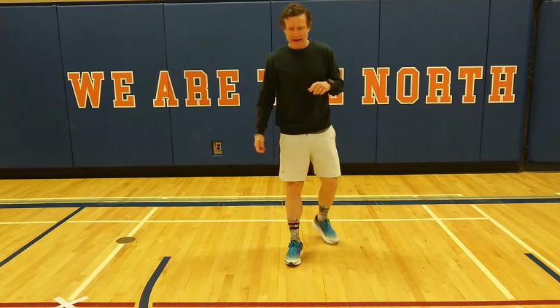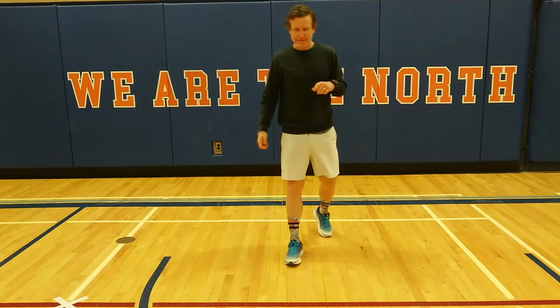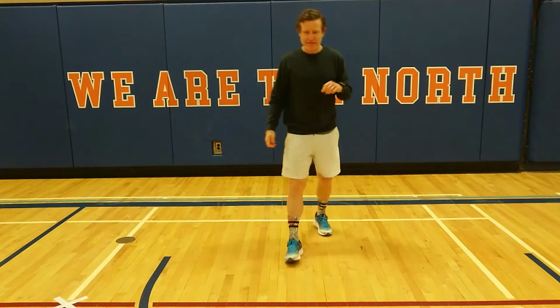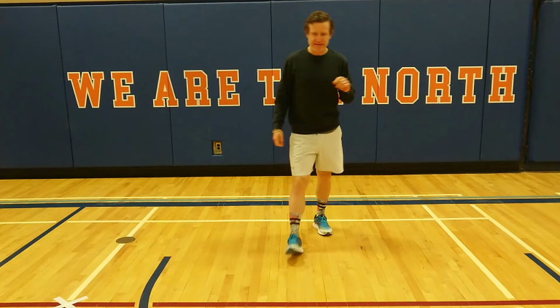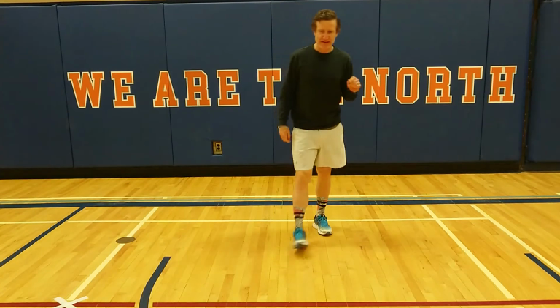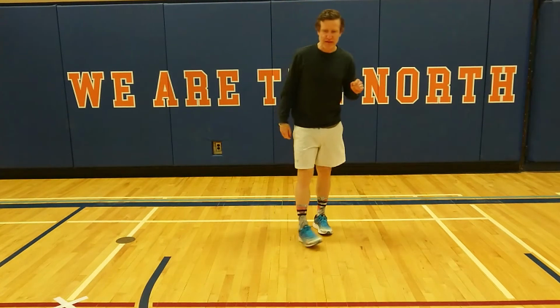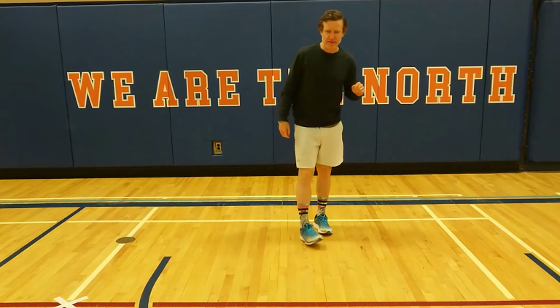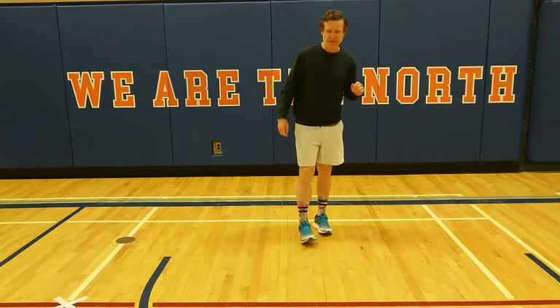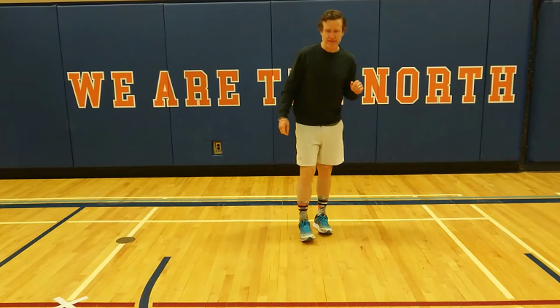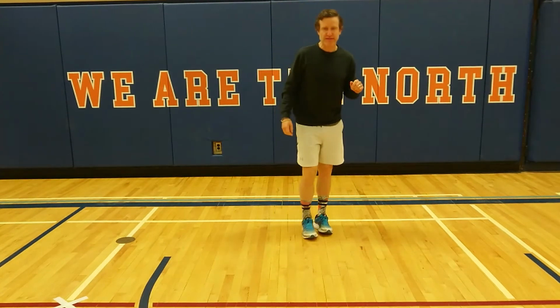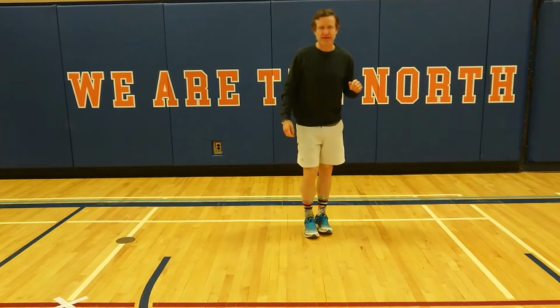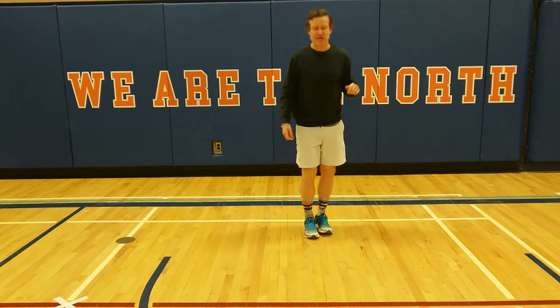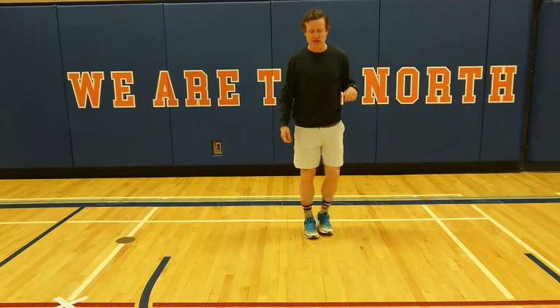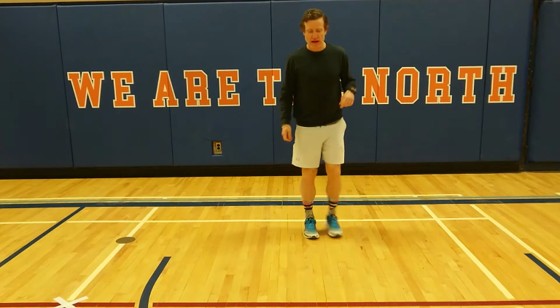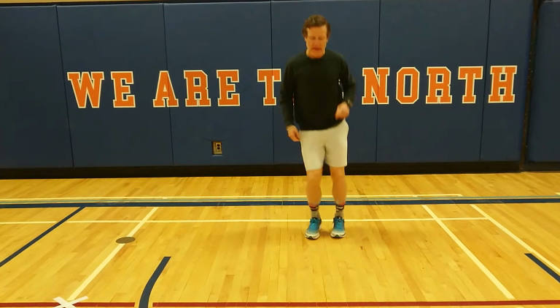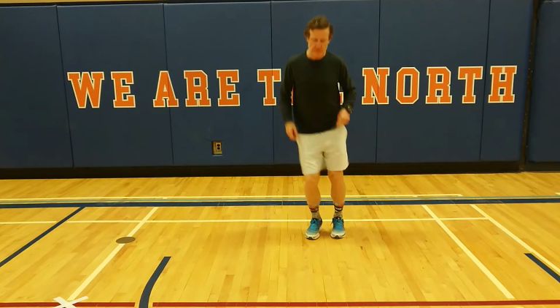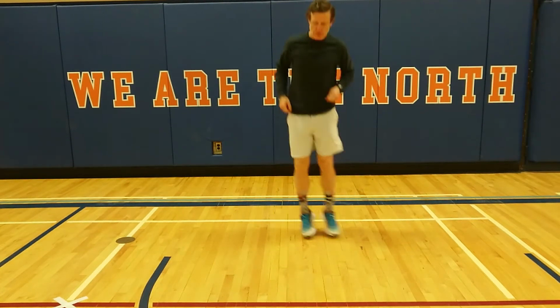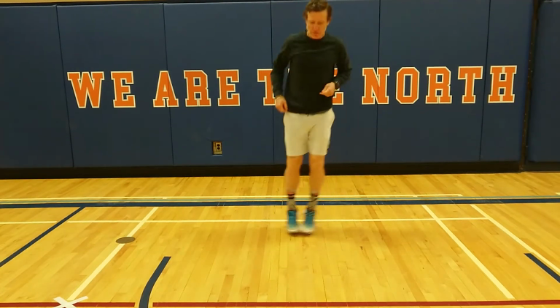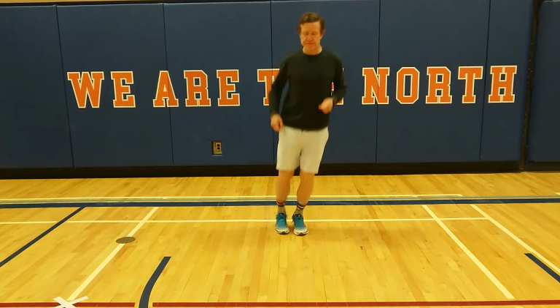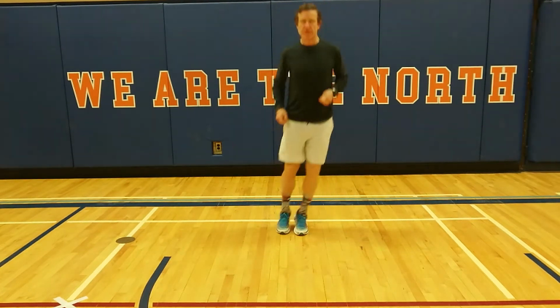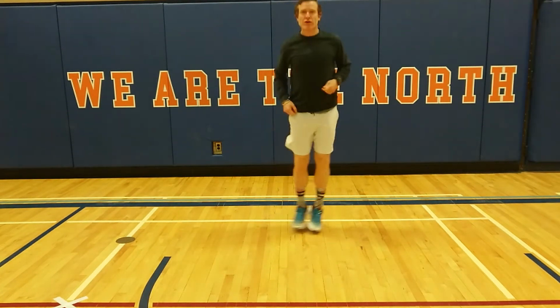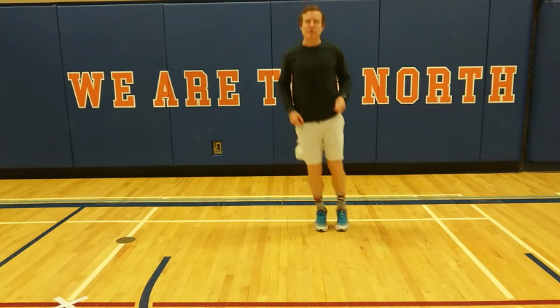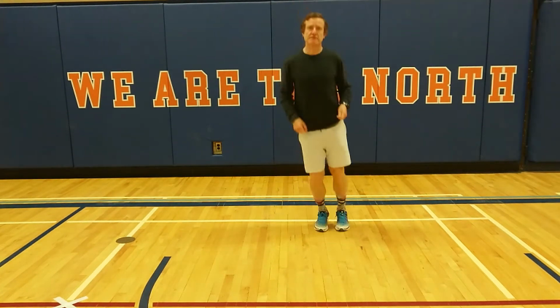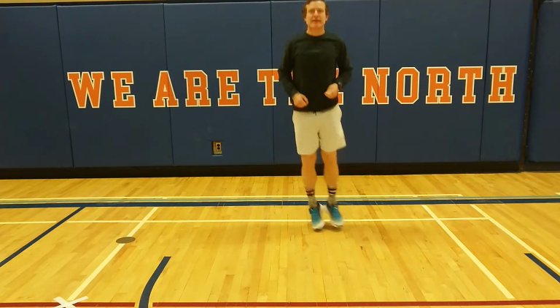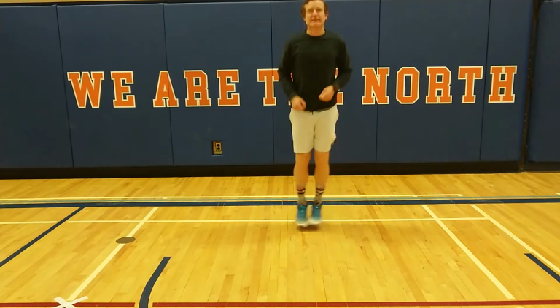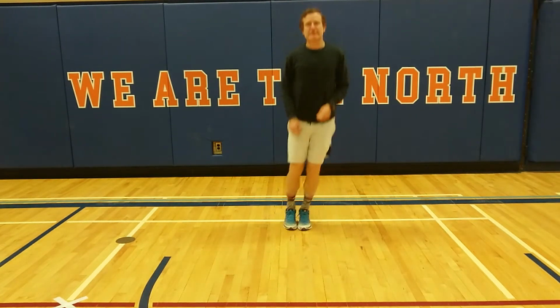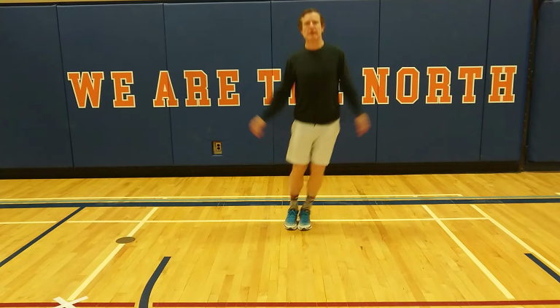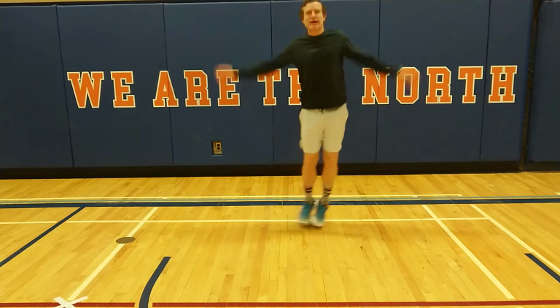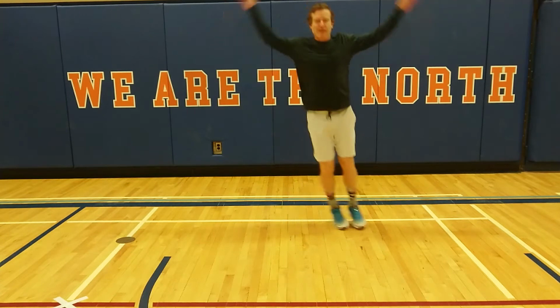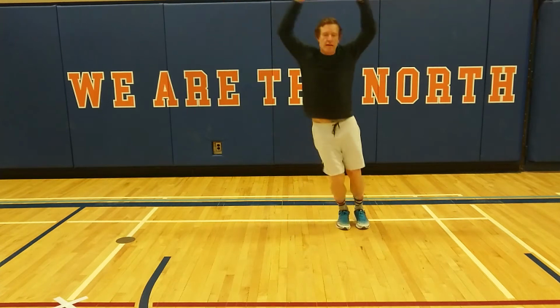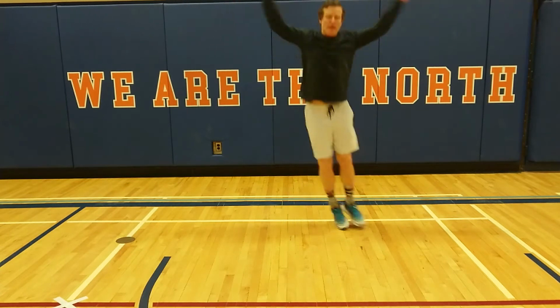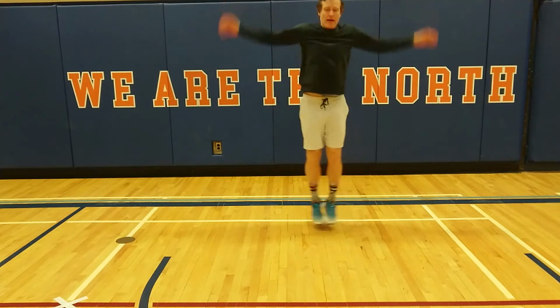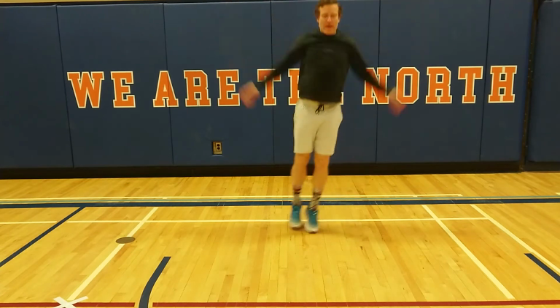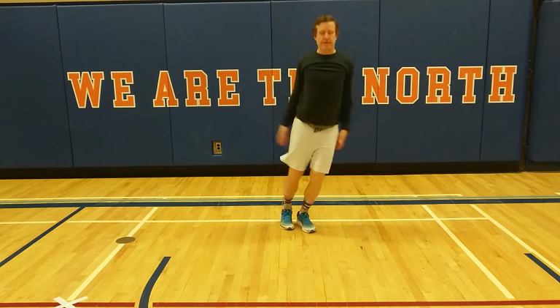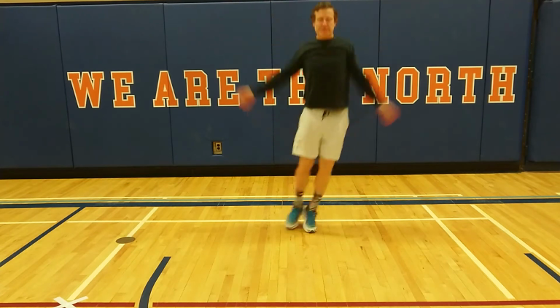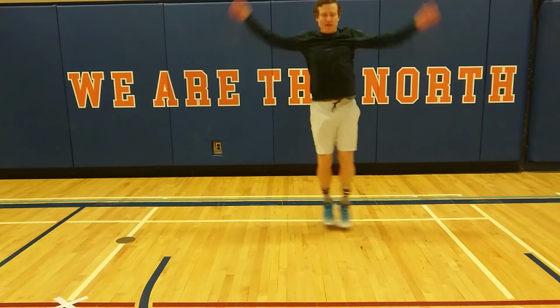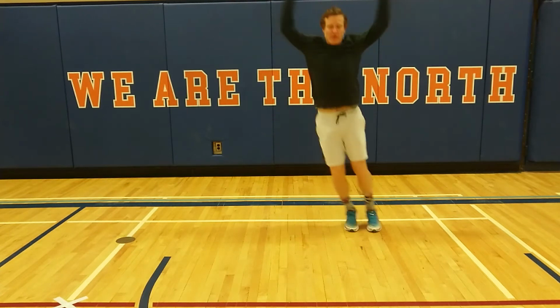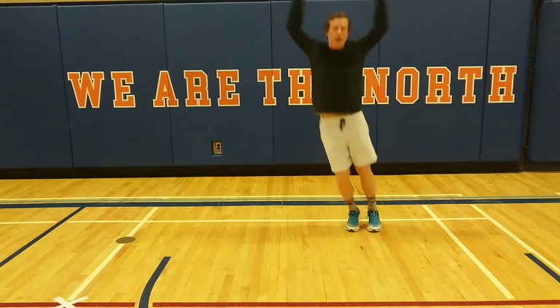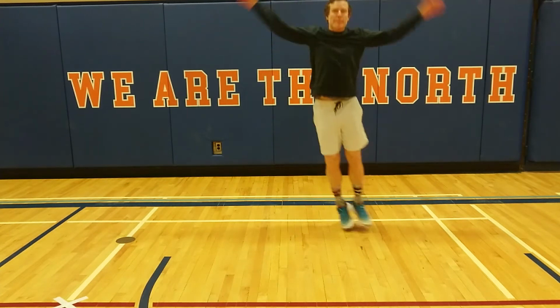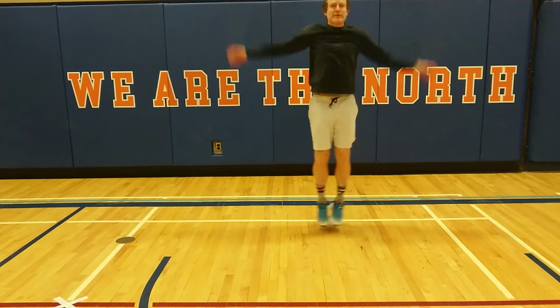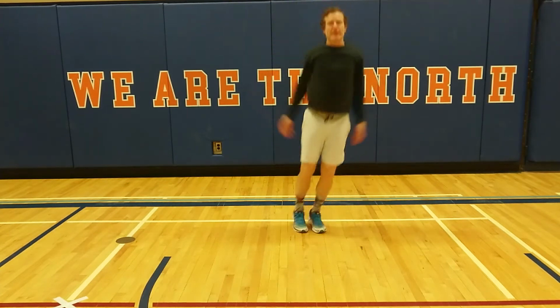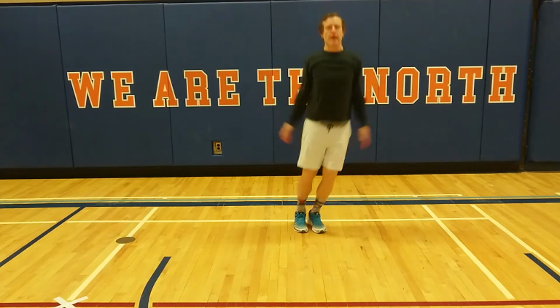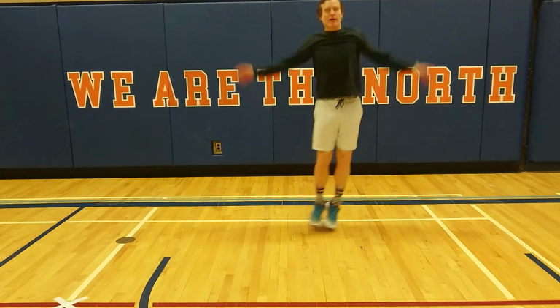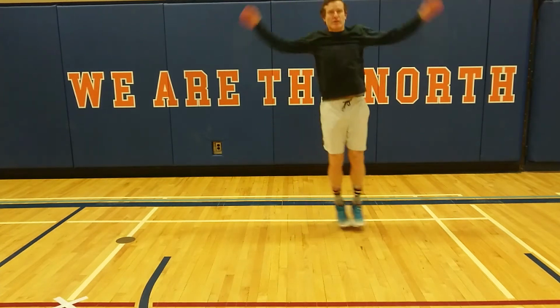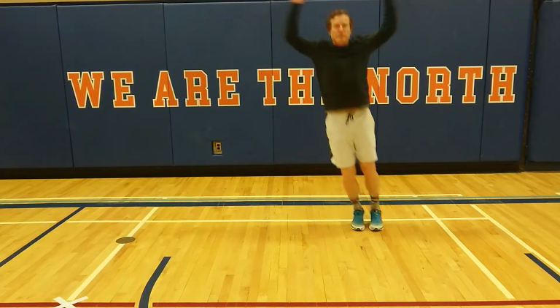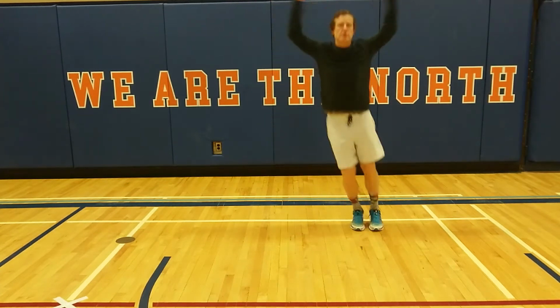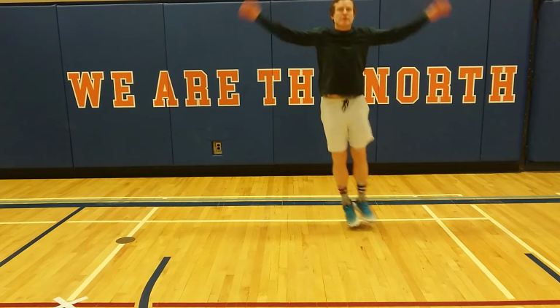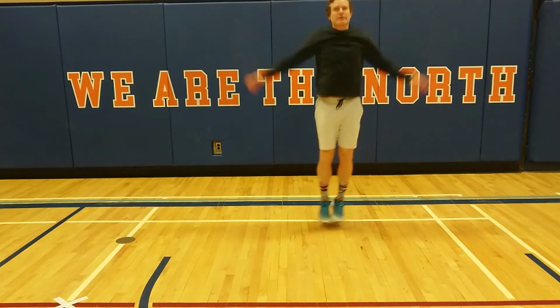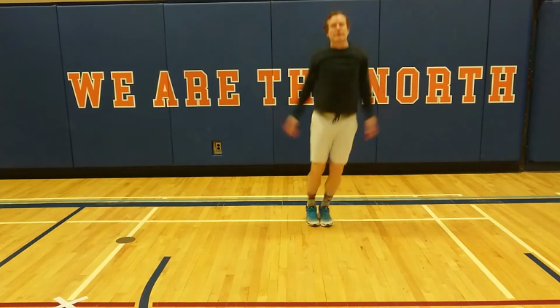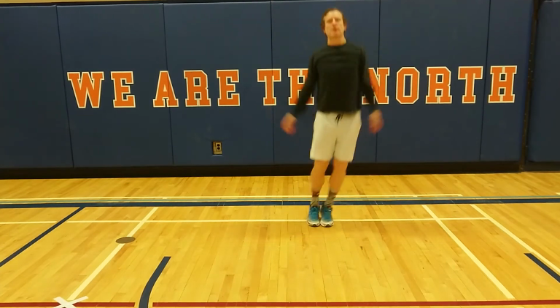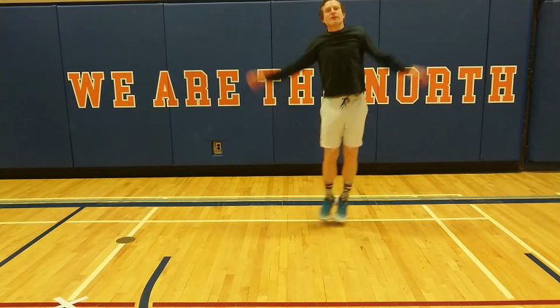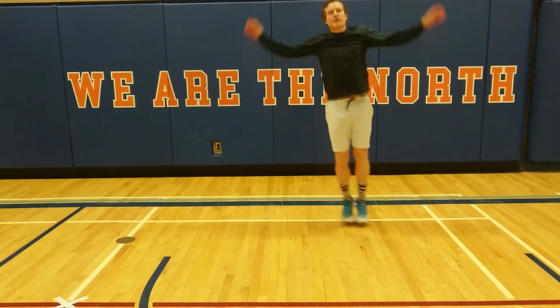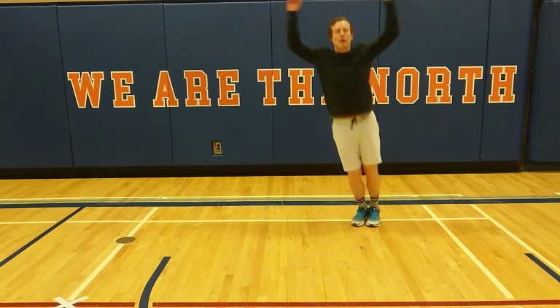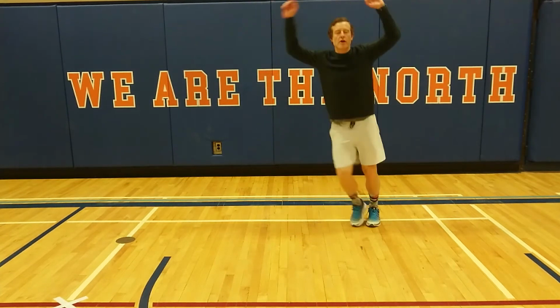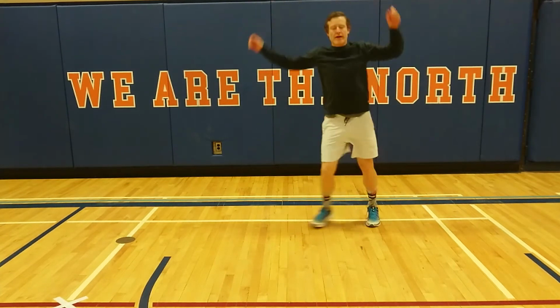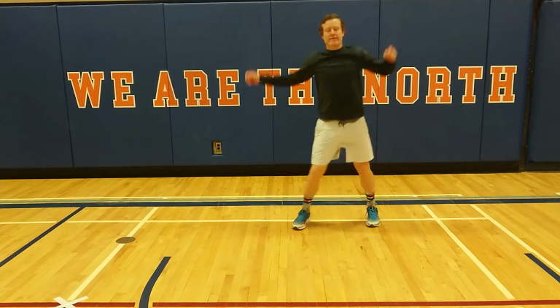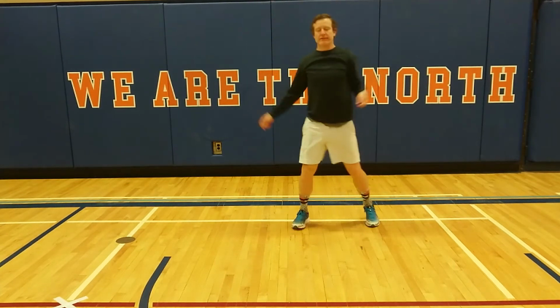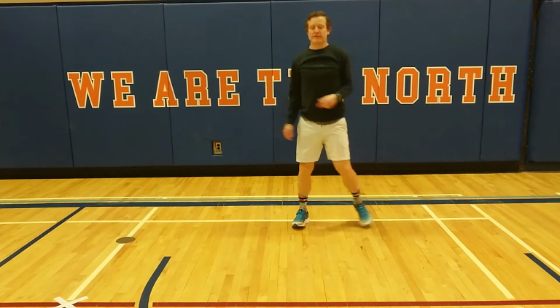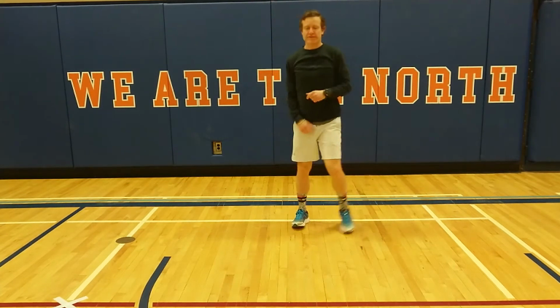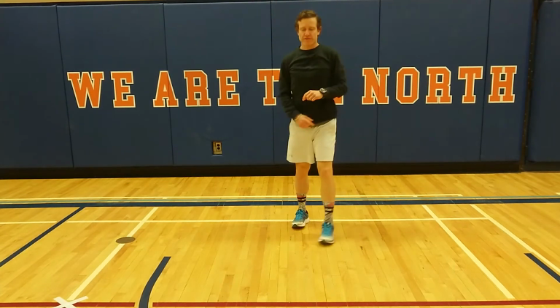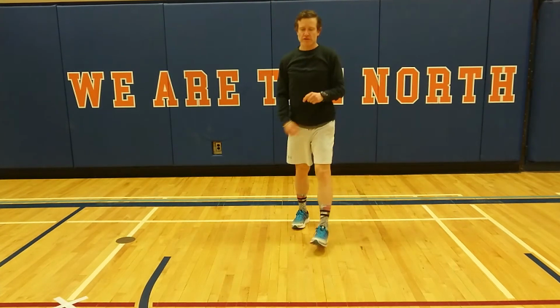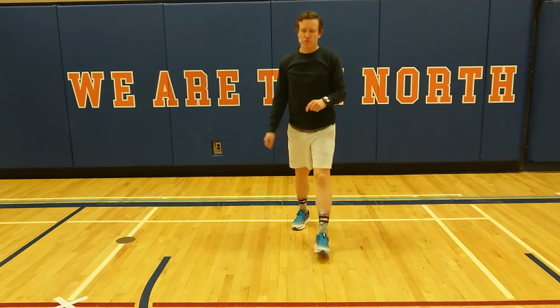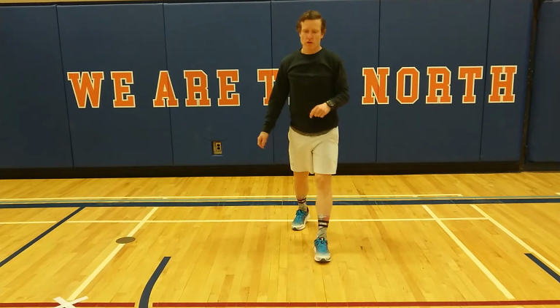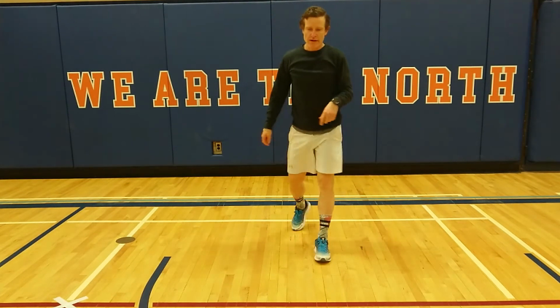Feet together, side to side jacks. So our feet are going side to side, hands up and down. Alright, that's our first one.